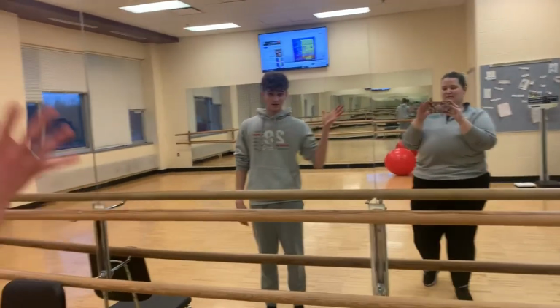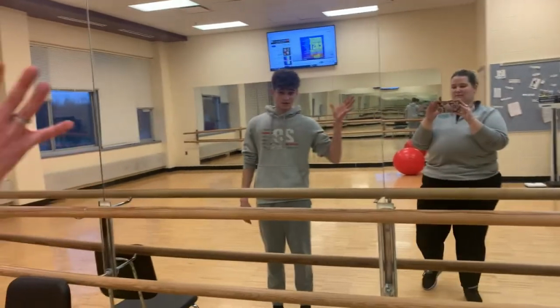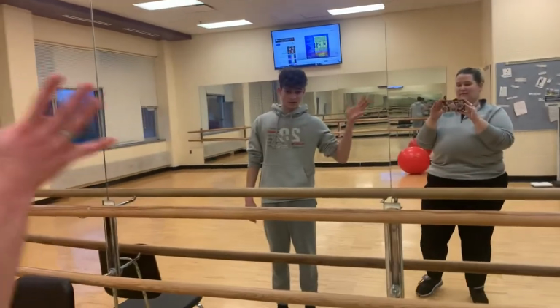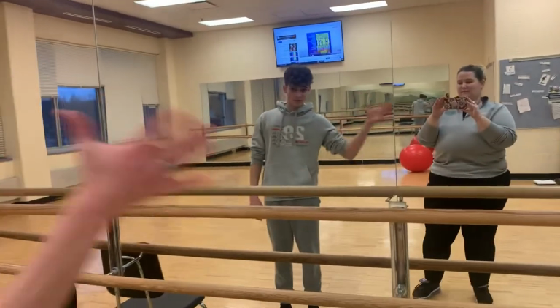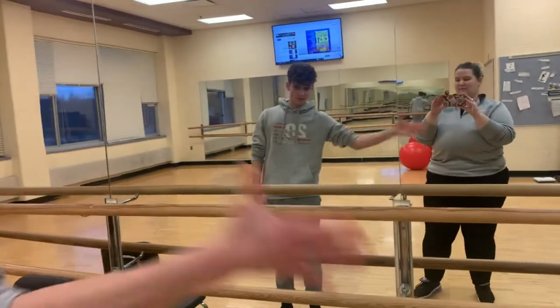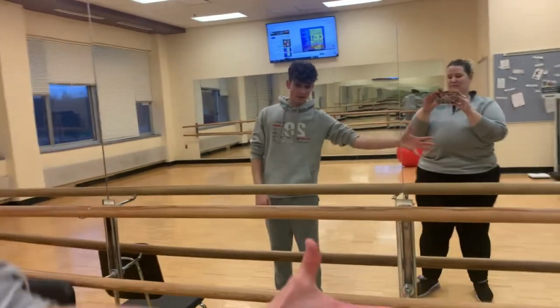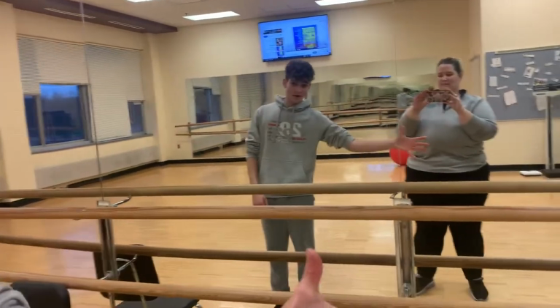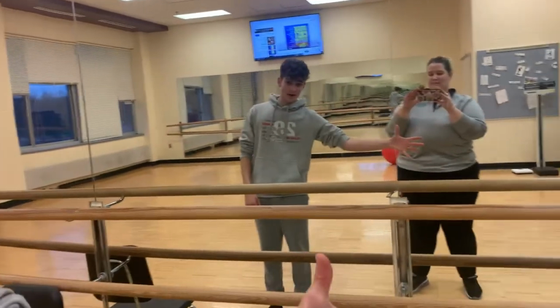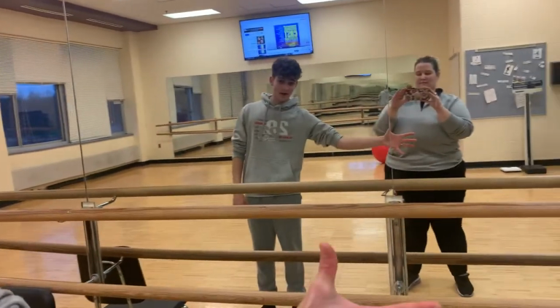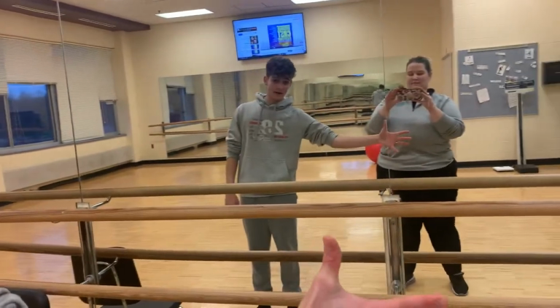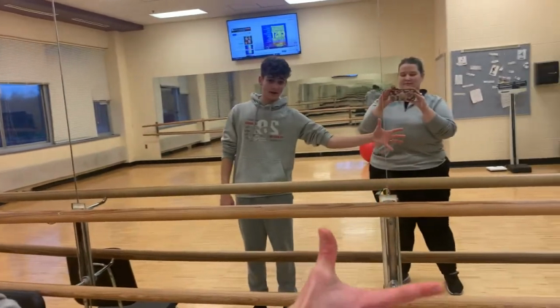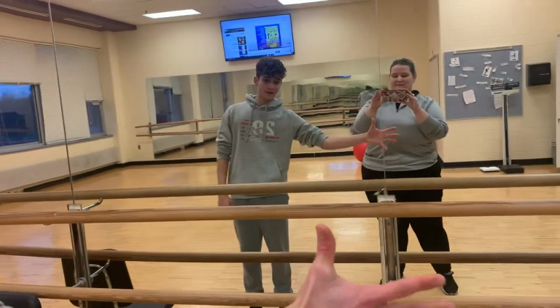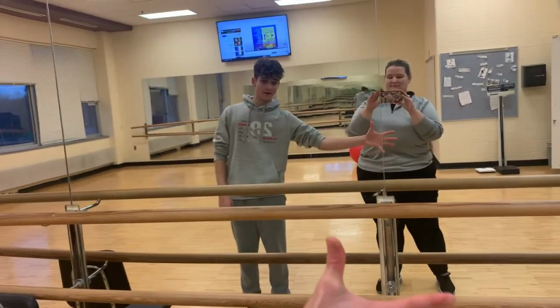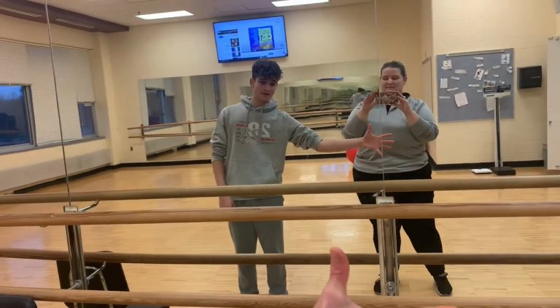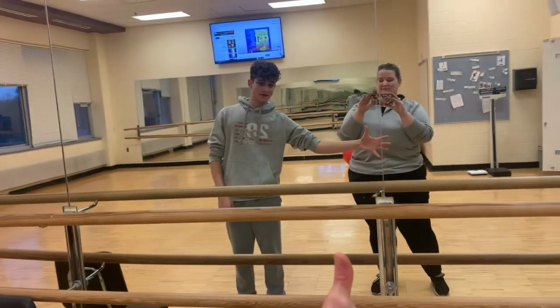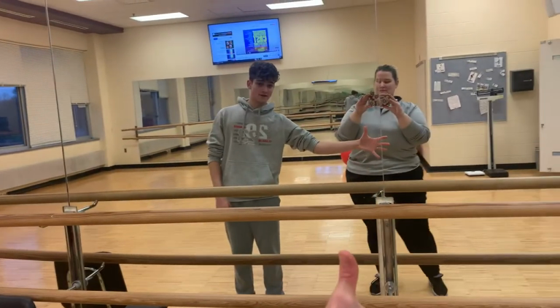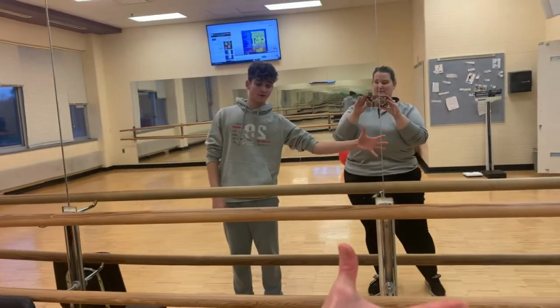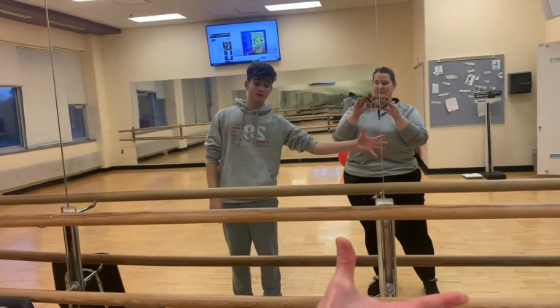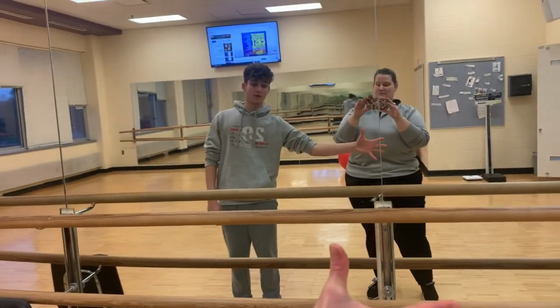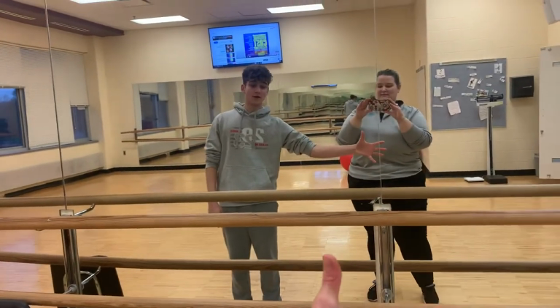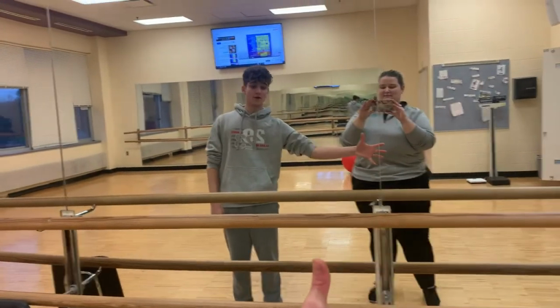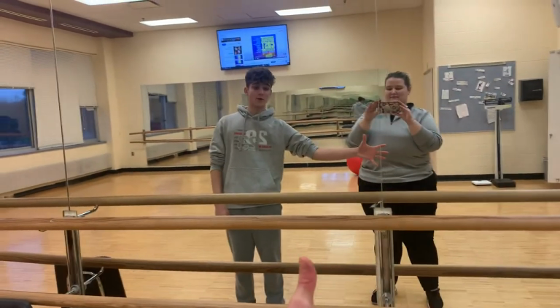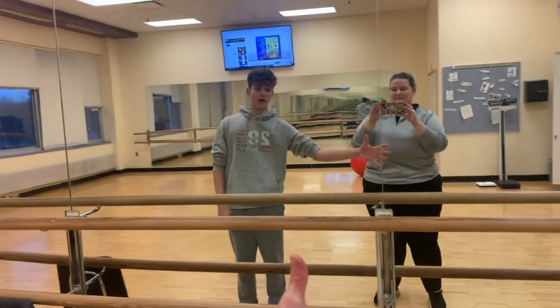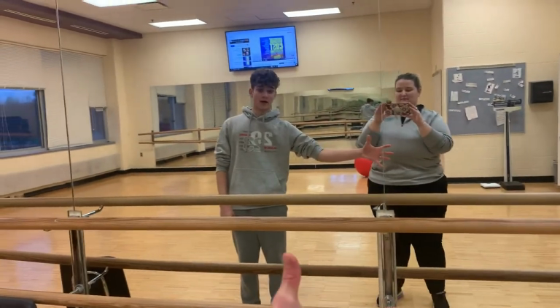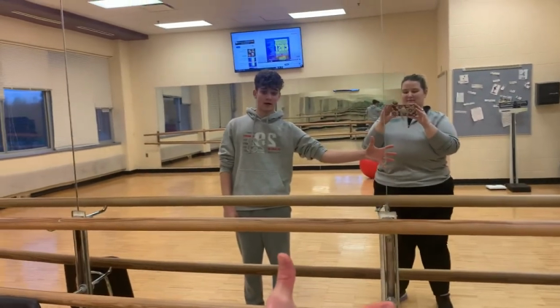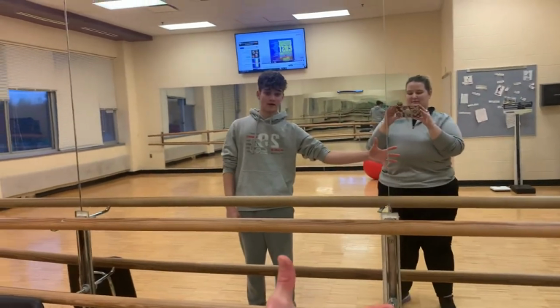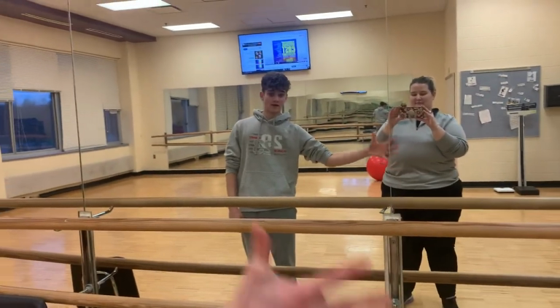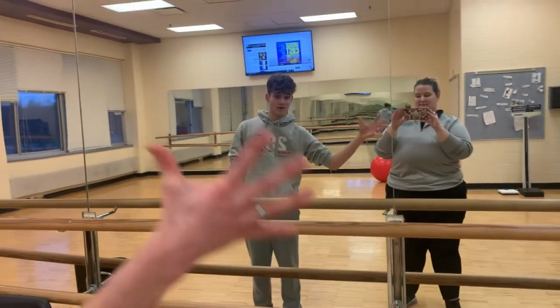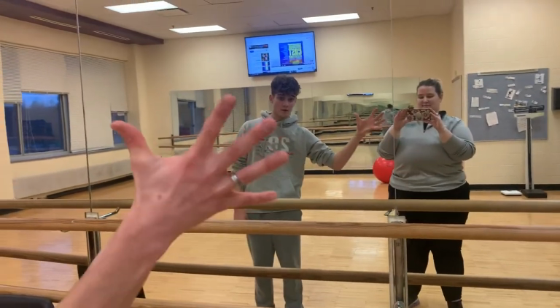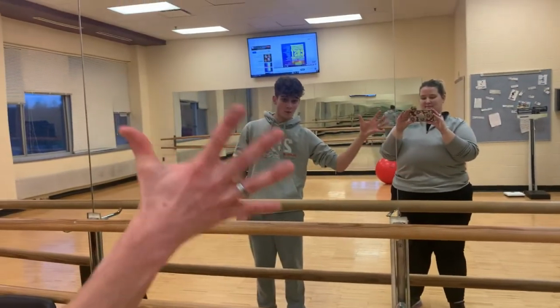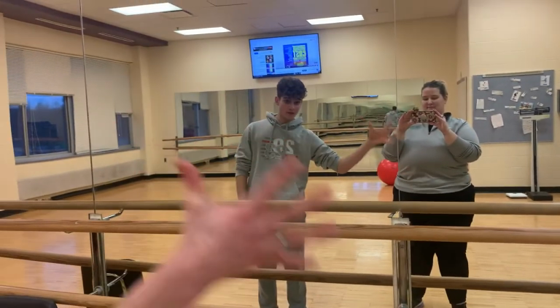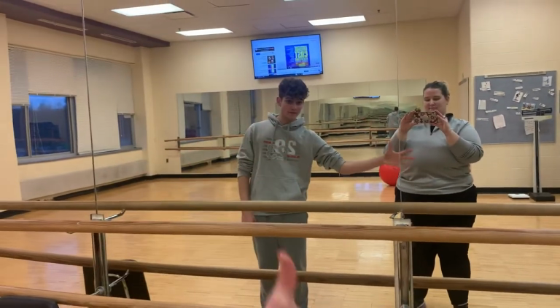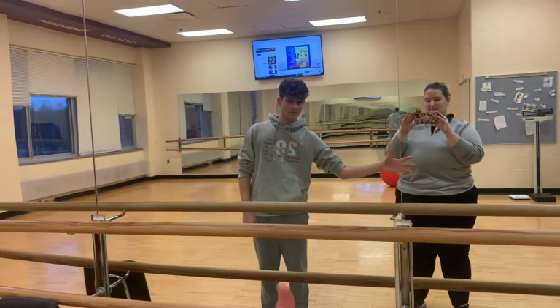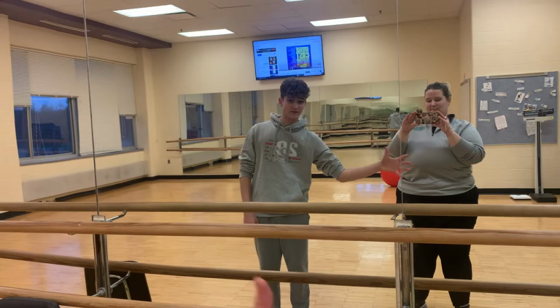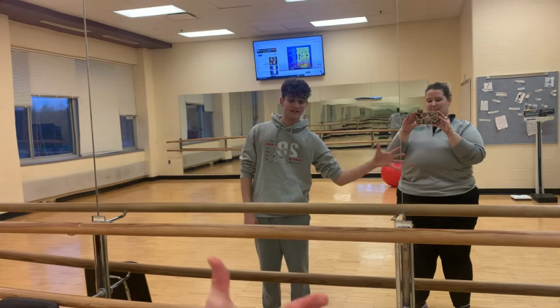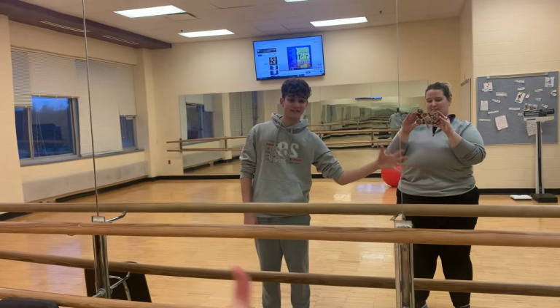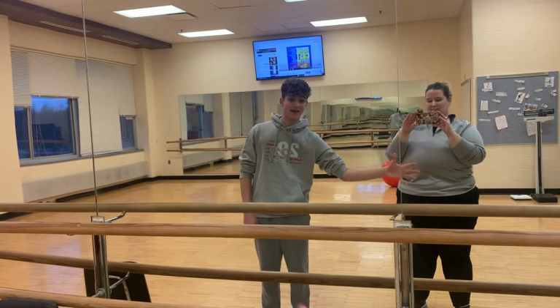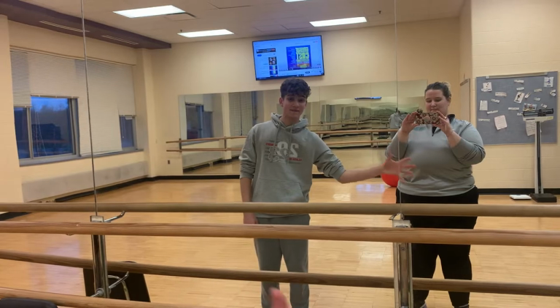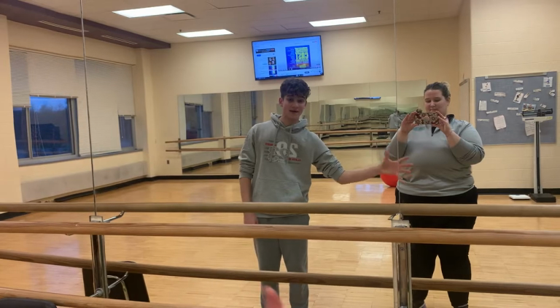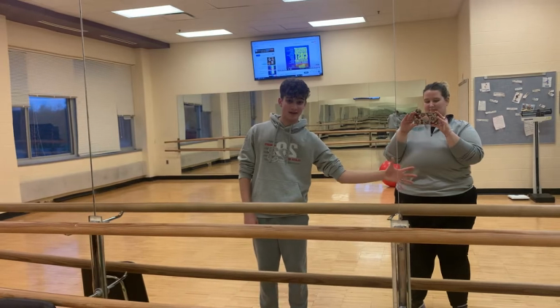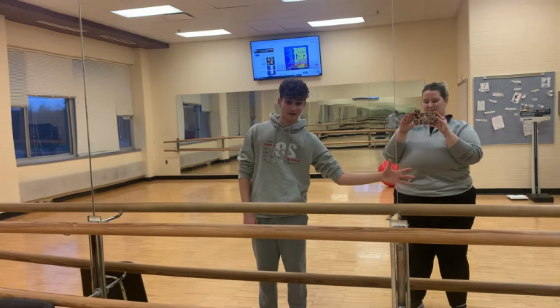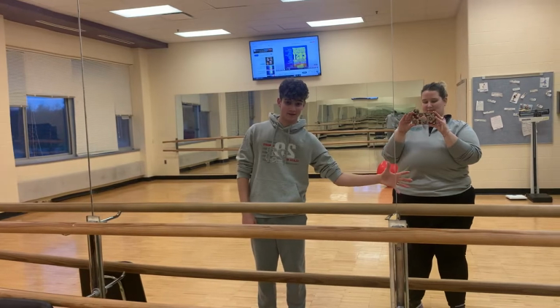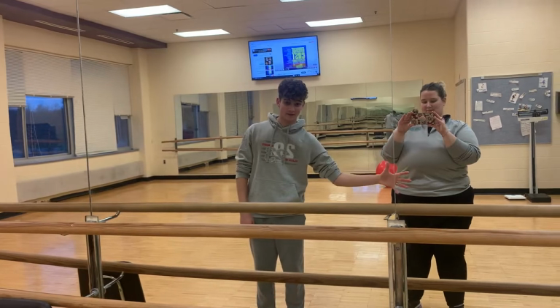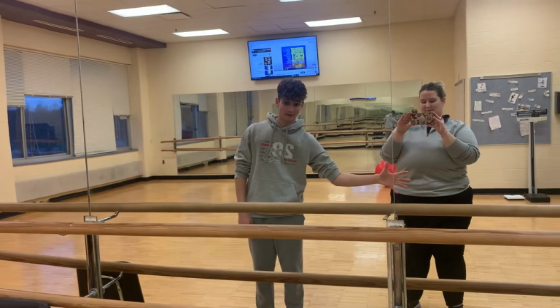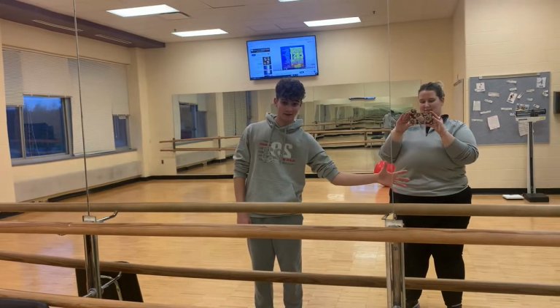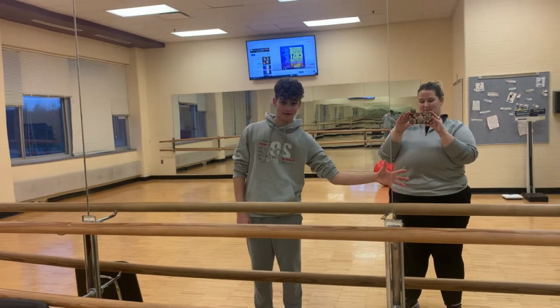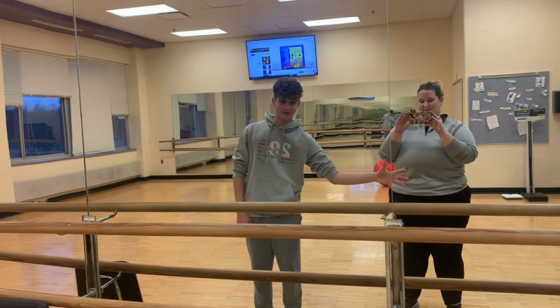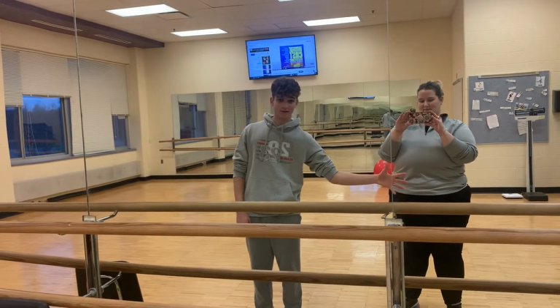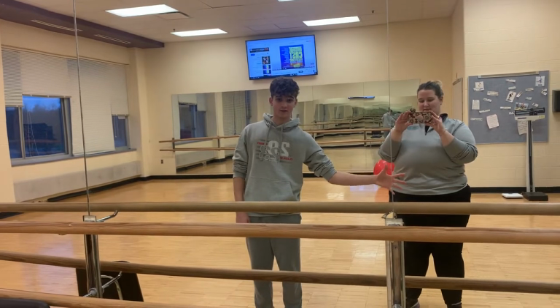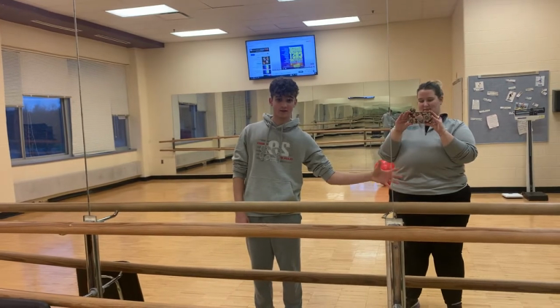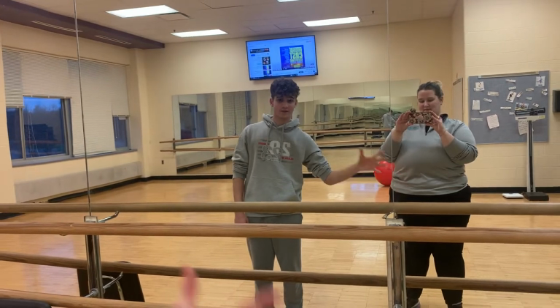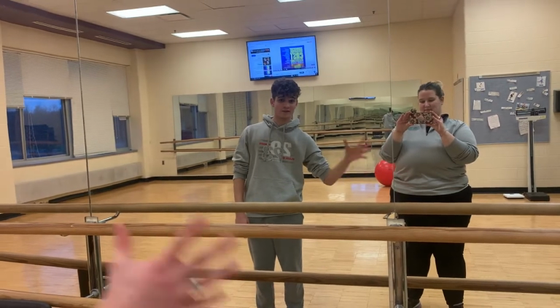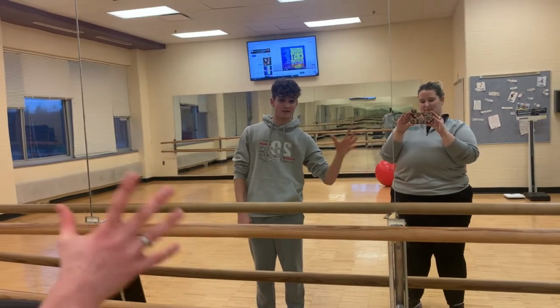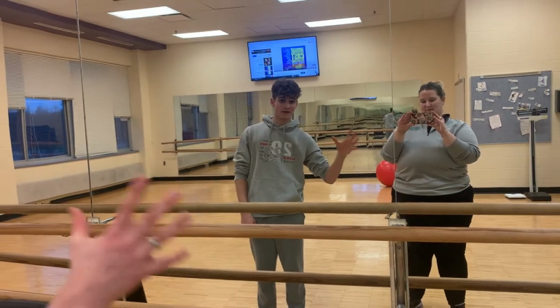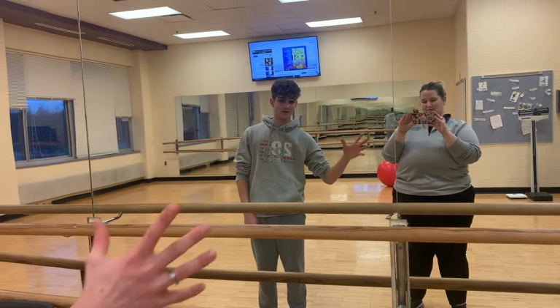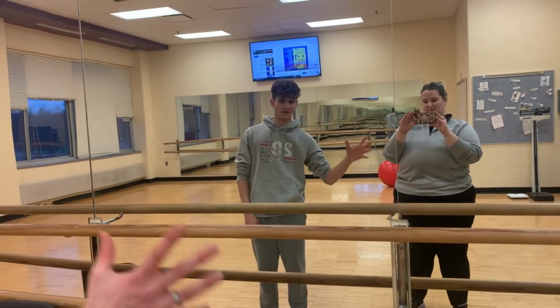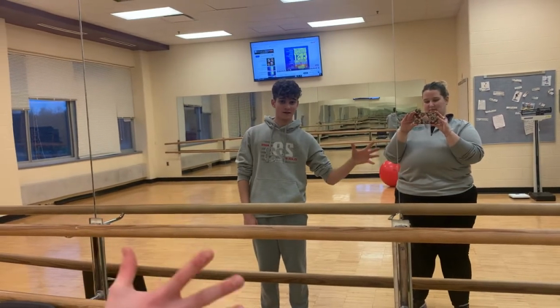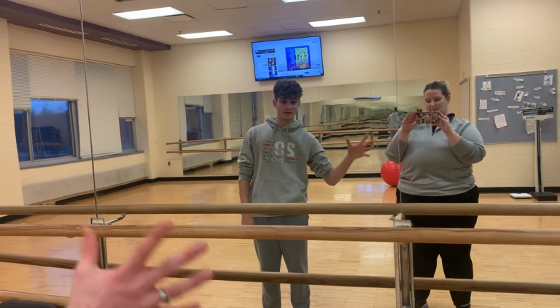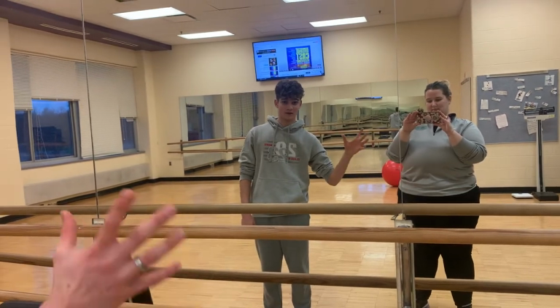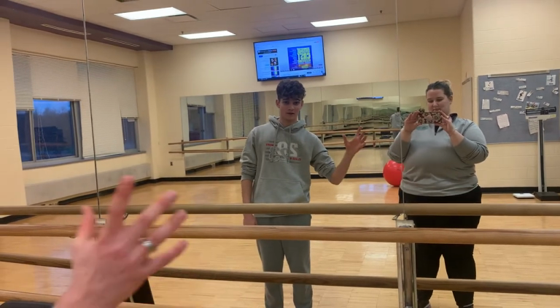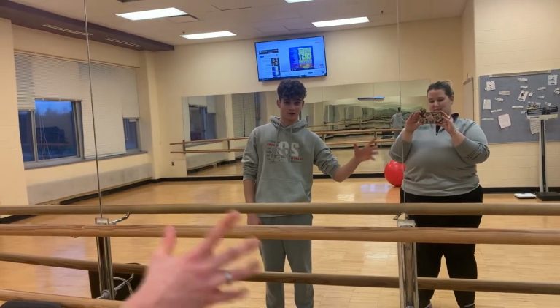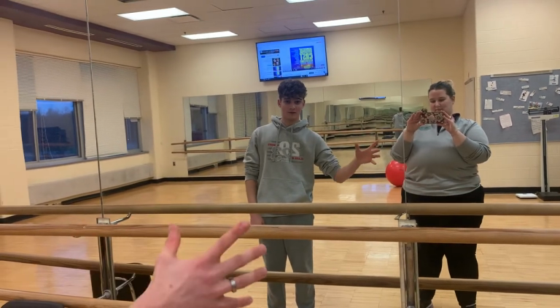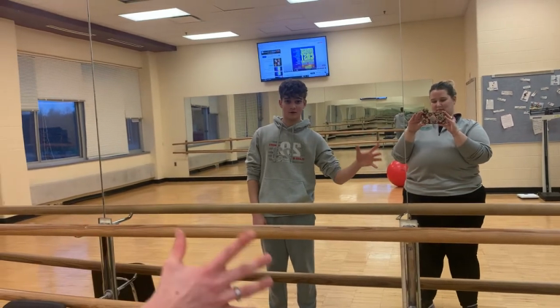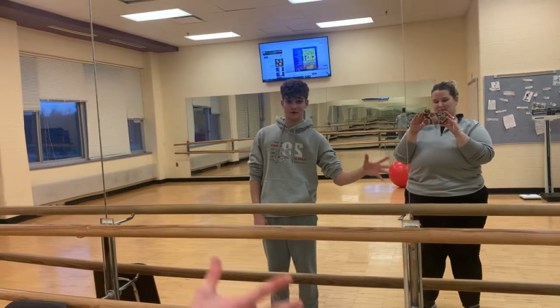So if I put out my right hand like this, you put out your right hand. We should be using the same hand. So it's going to be the same thing that you're going to be doing.